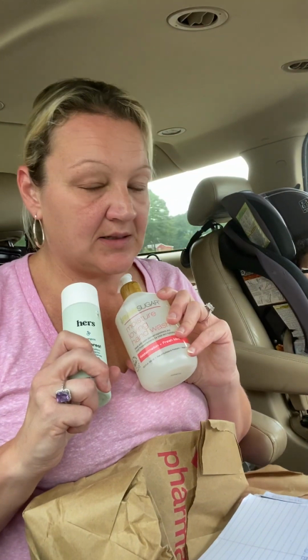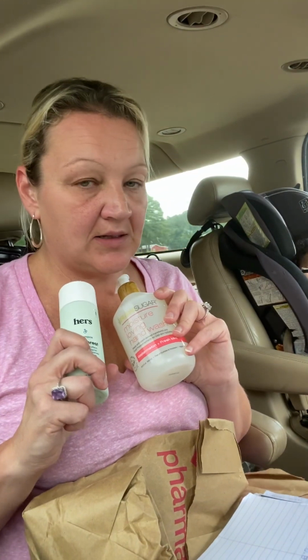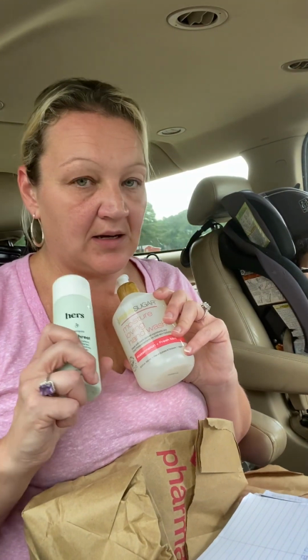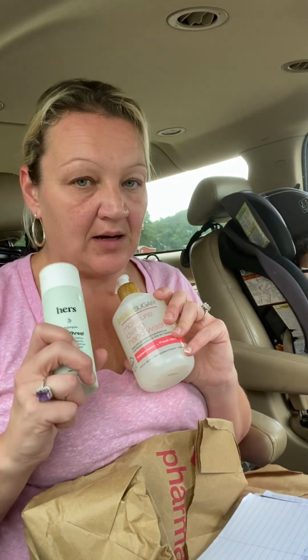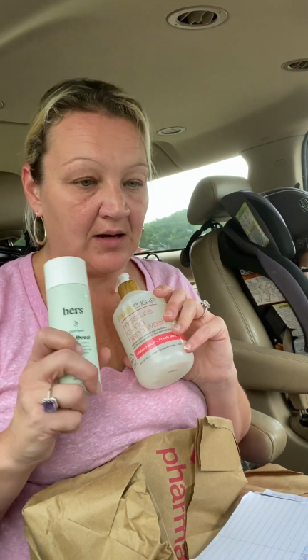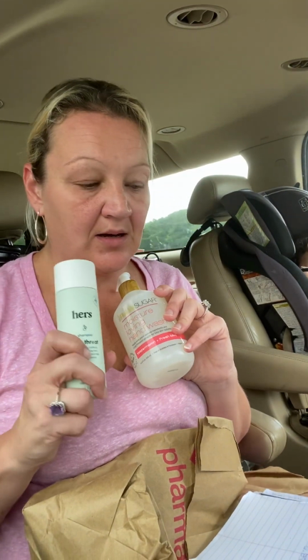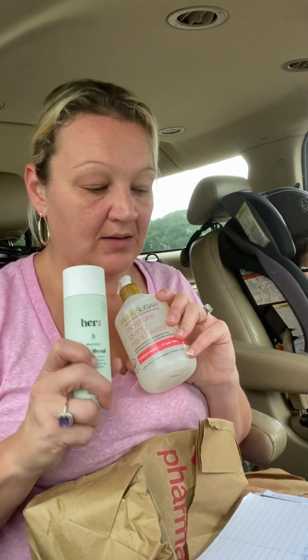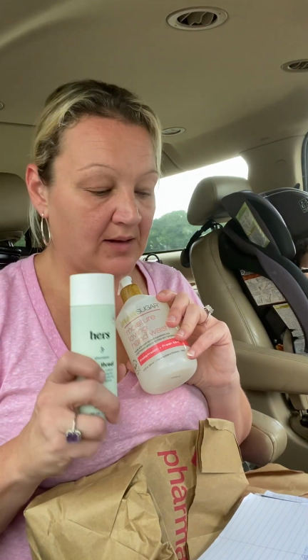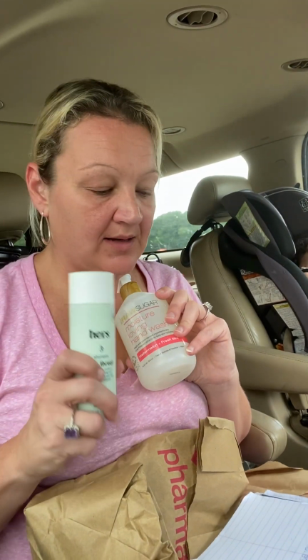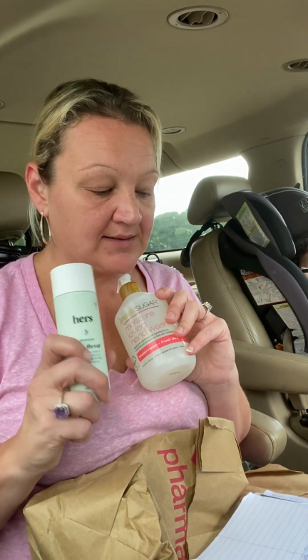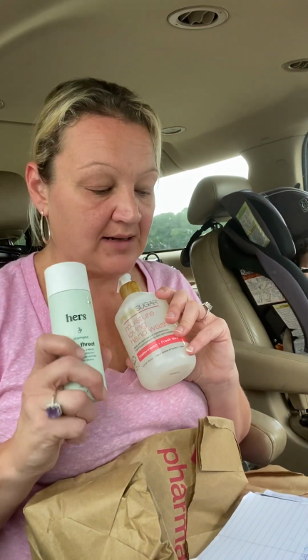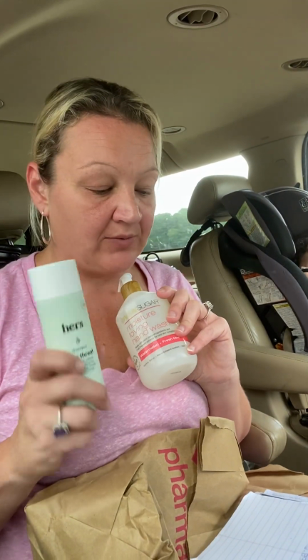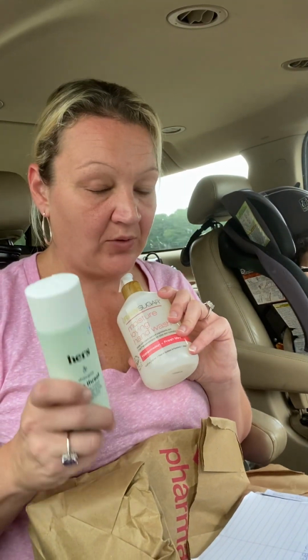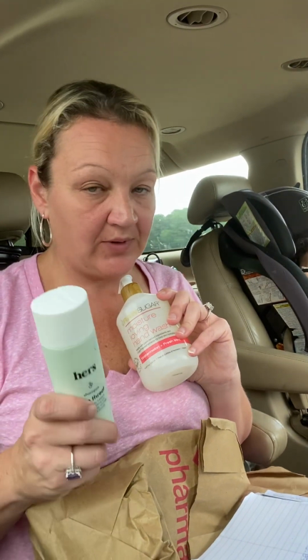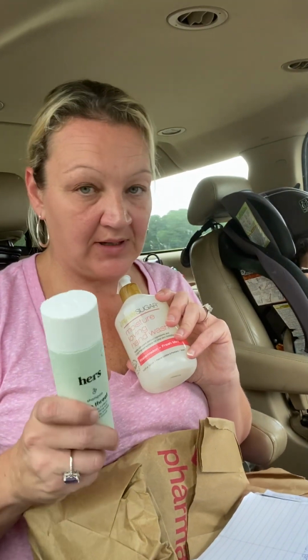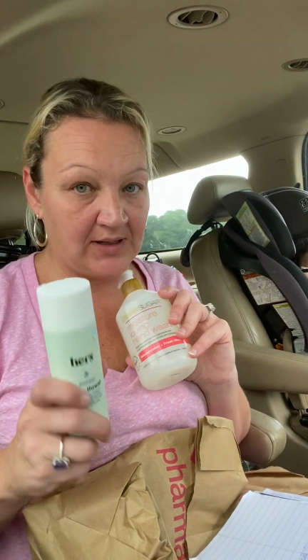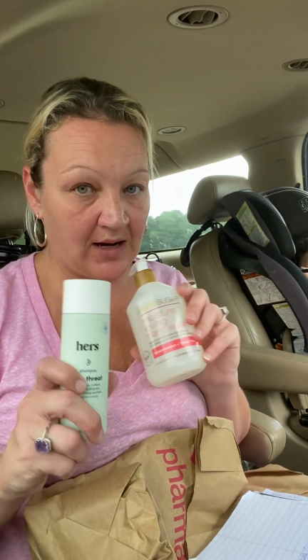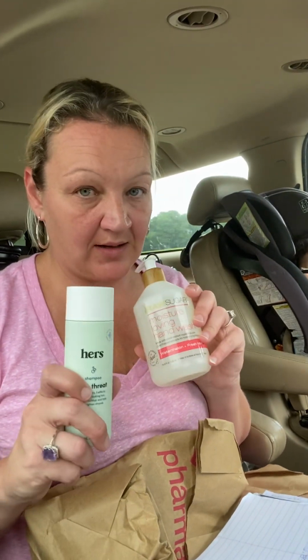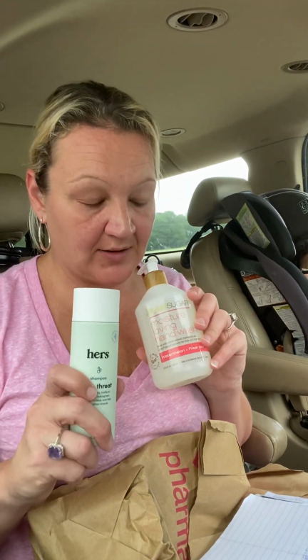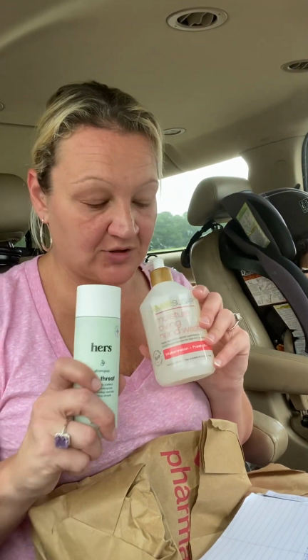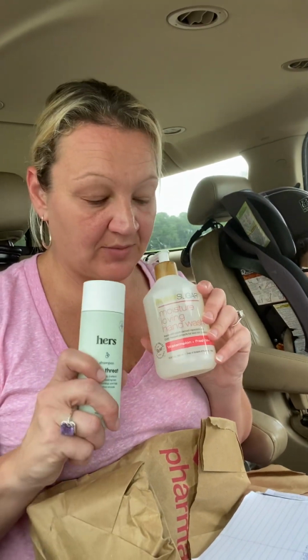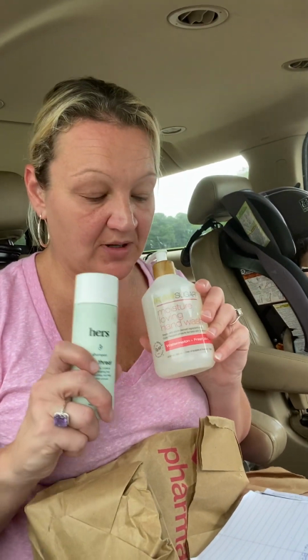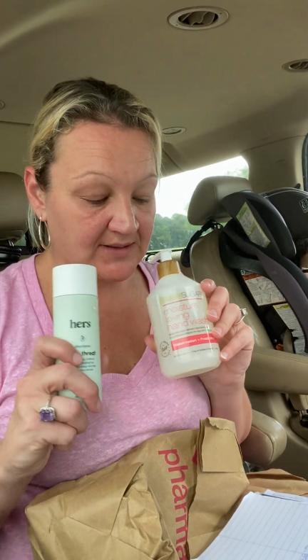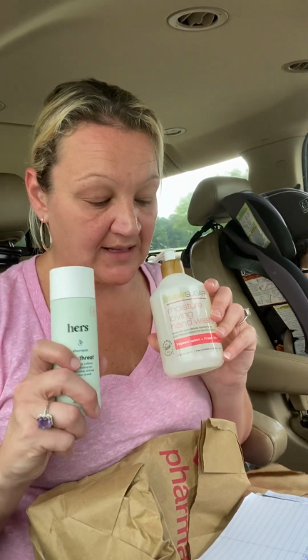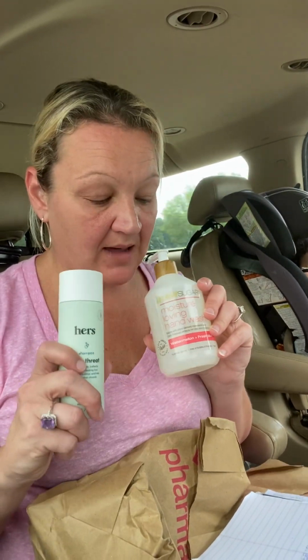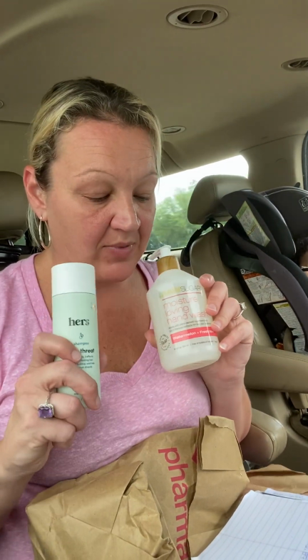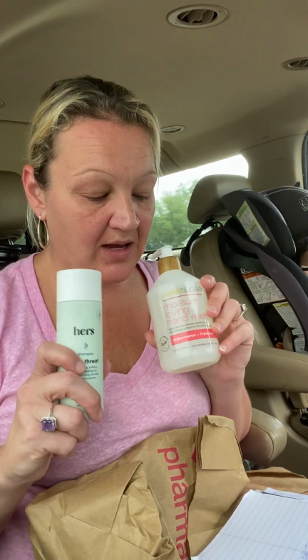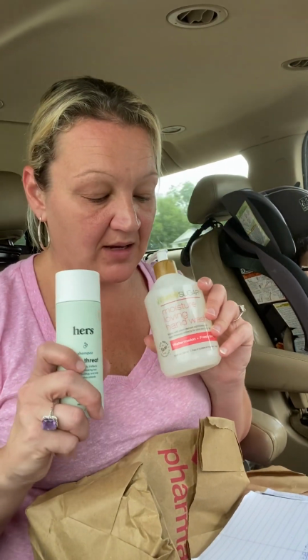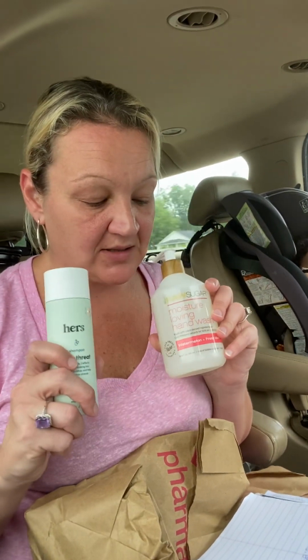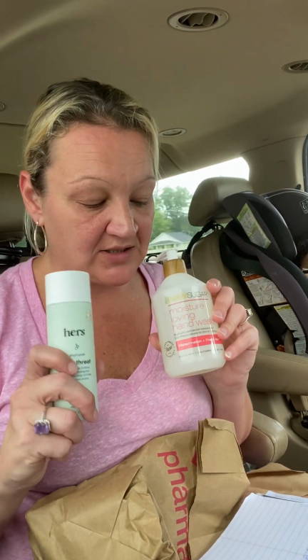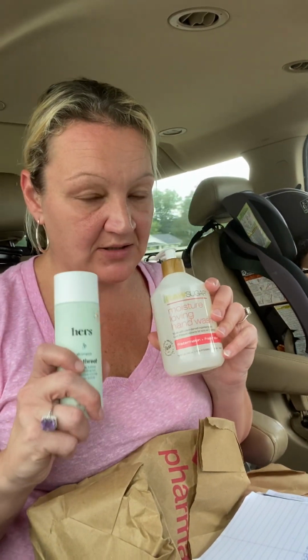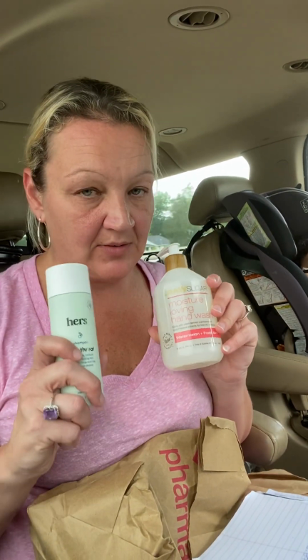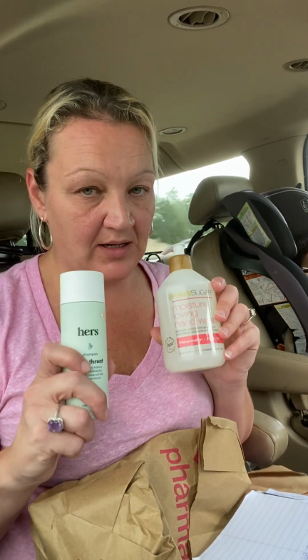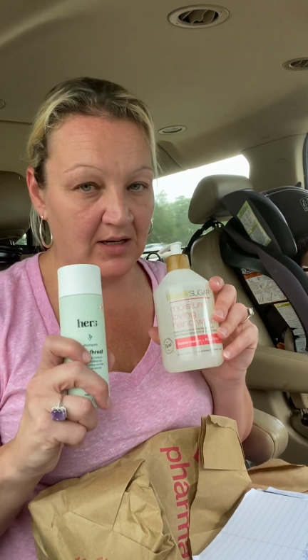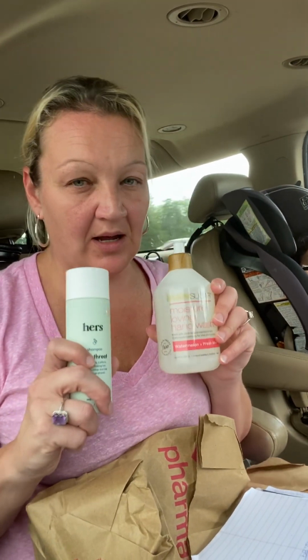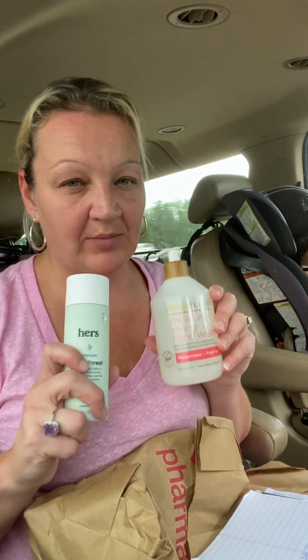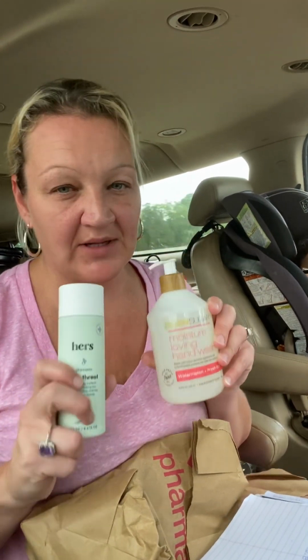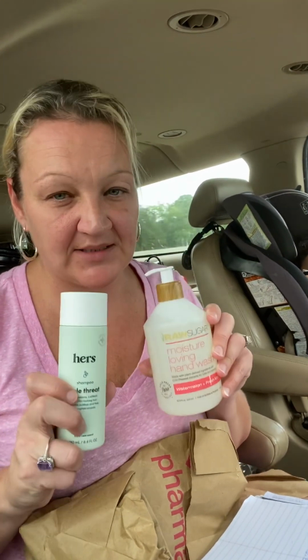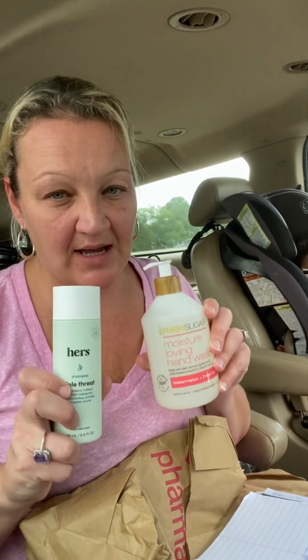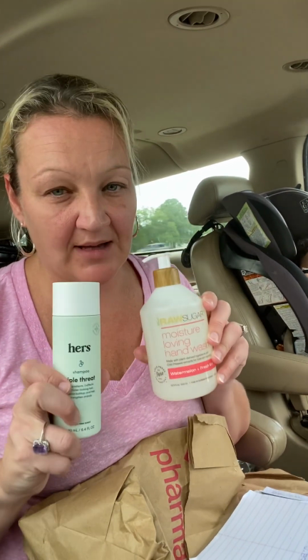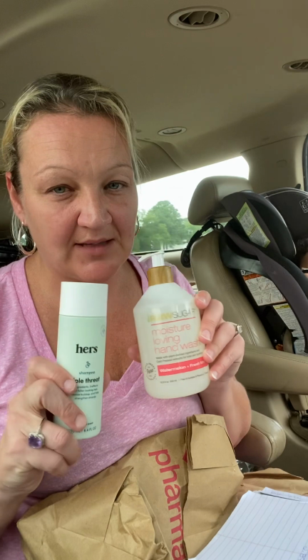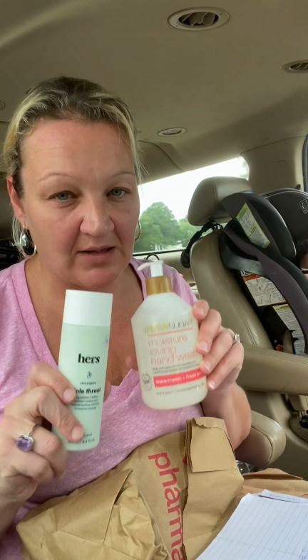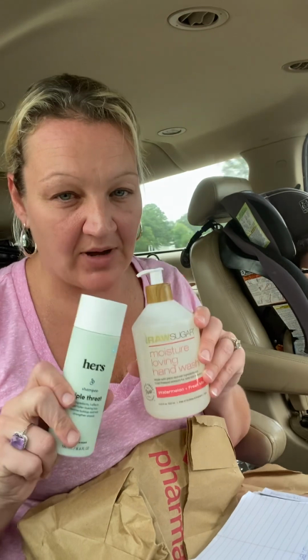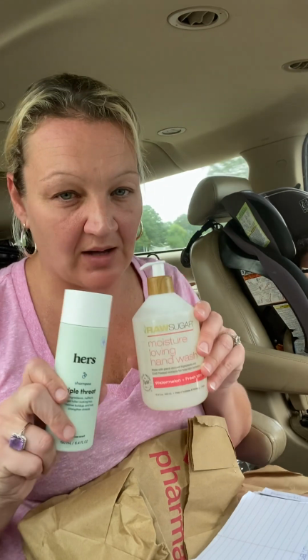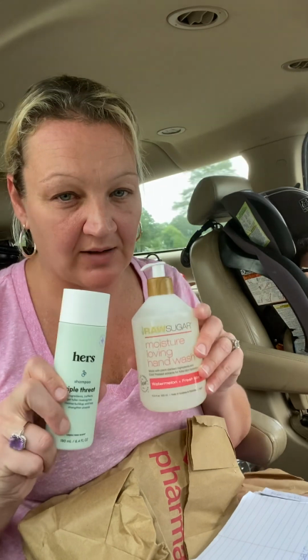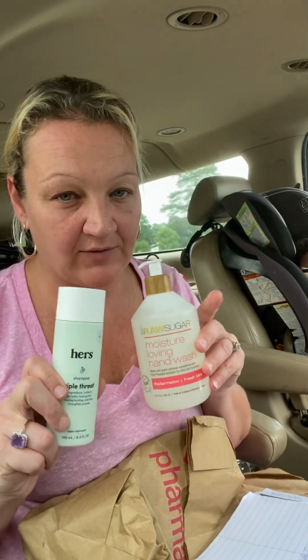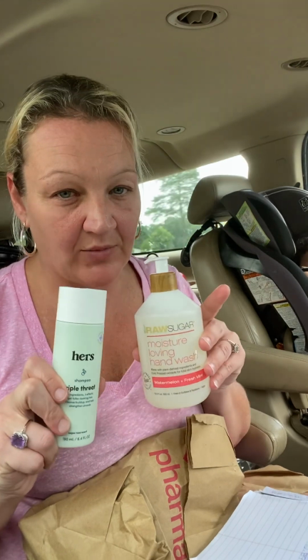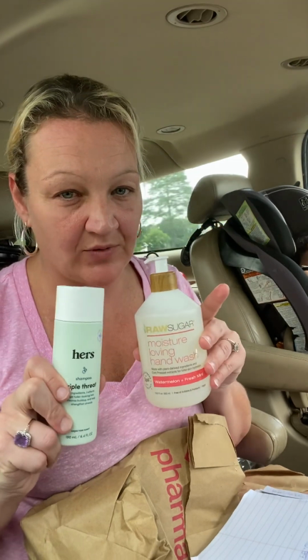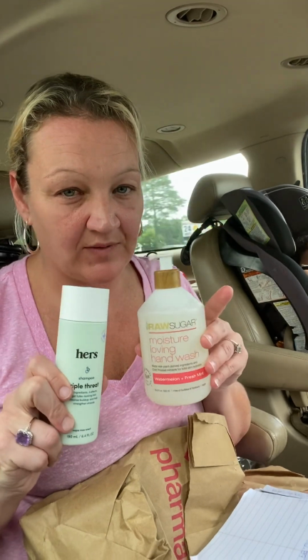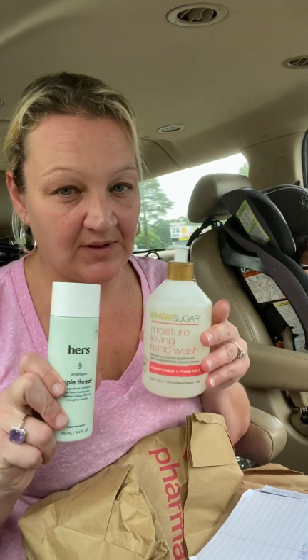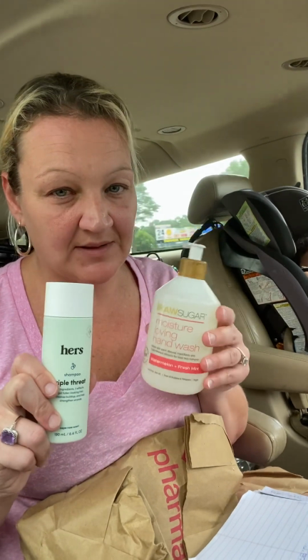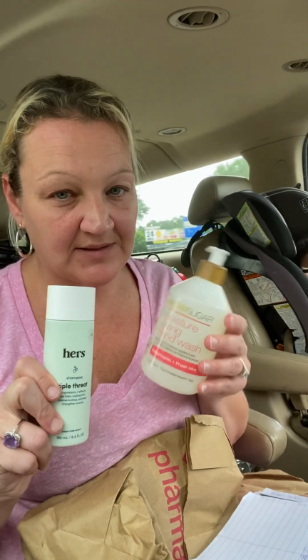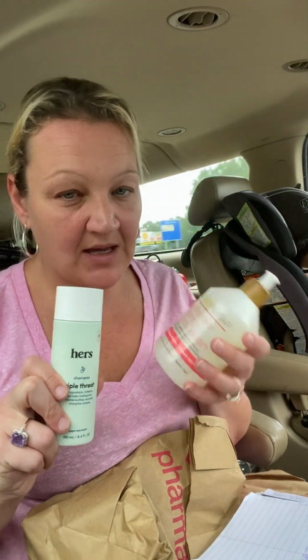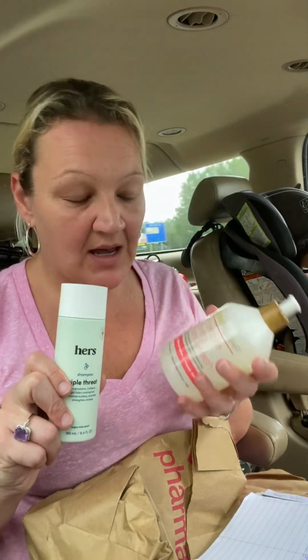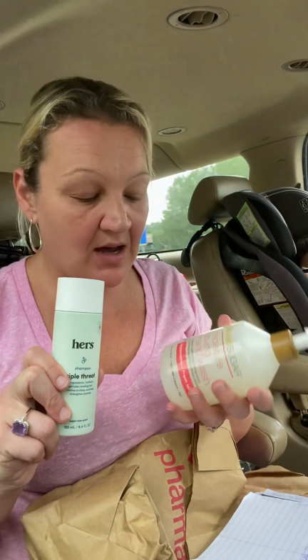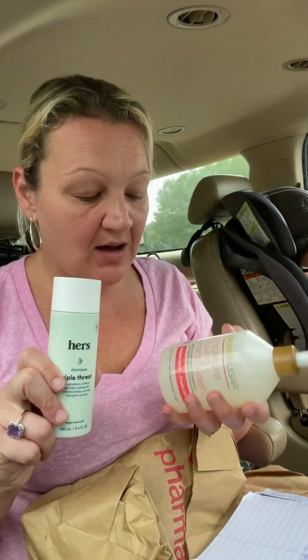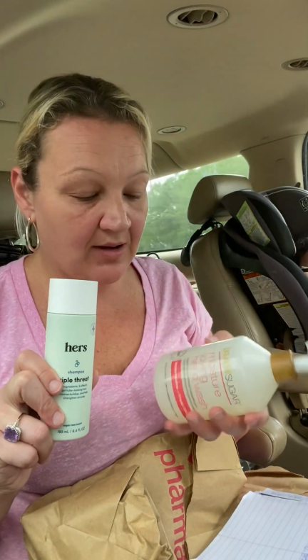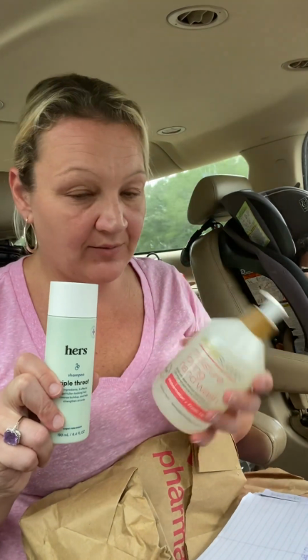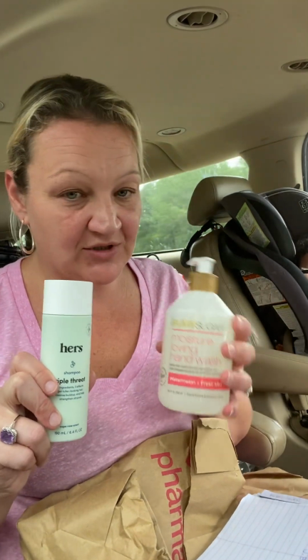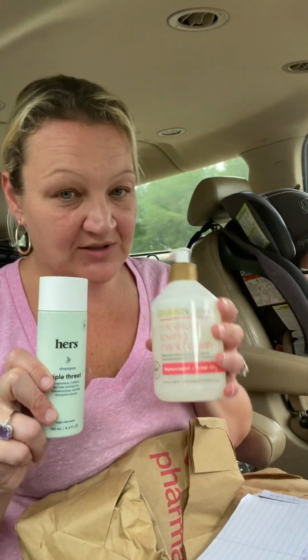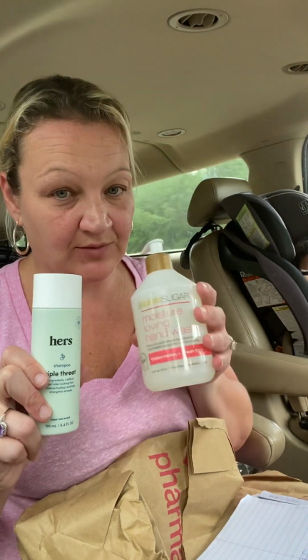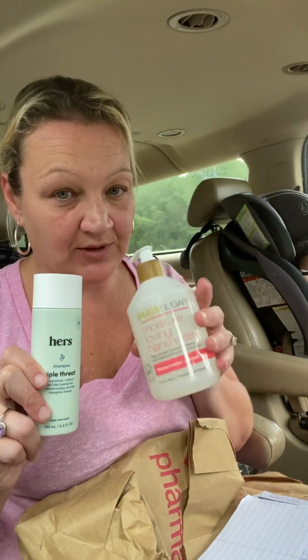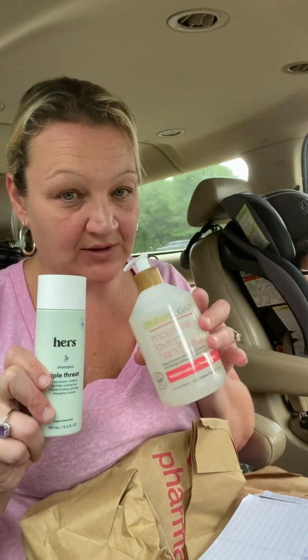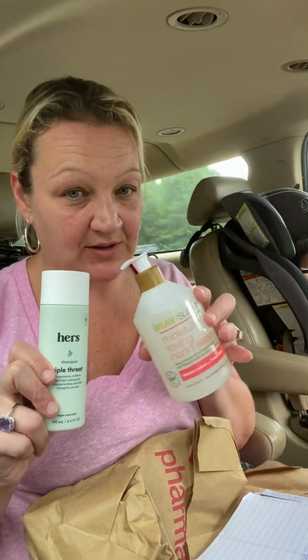I rolled in nine extra bucks and I paid $2.89 plus tax out of pocket for both of these, which is a really good deal.